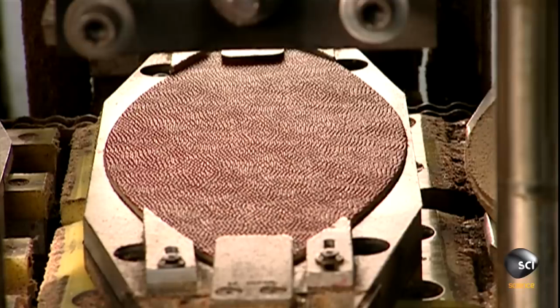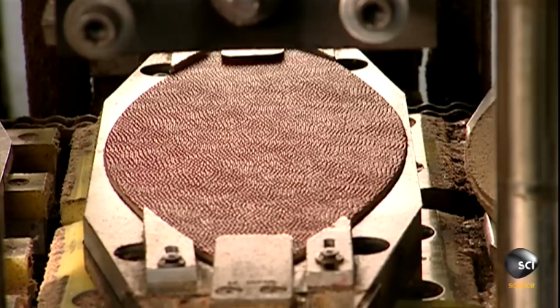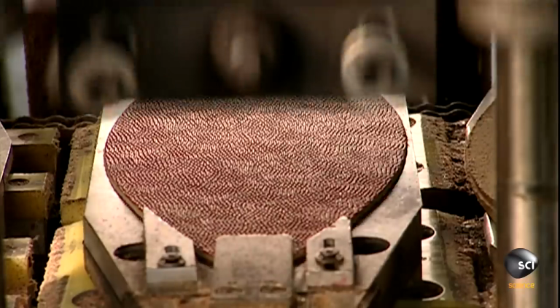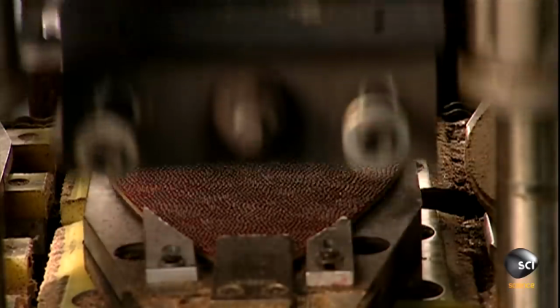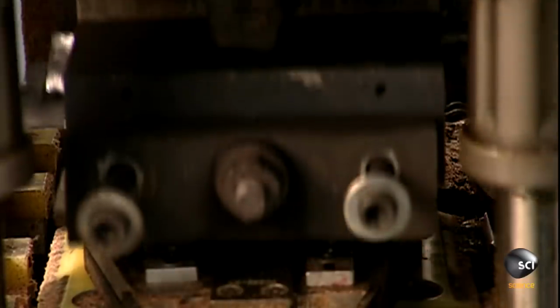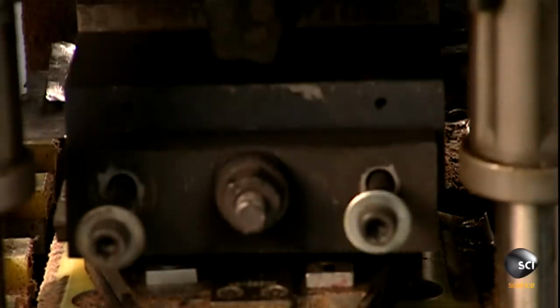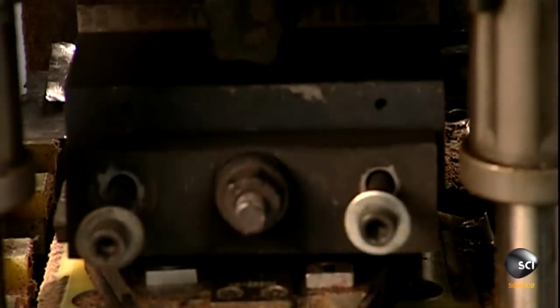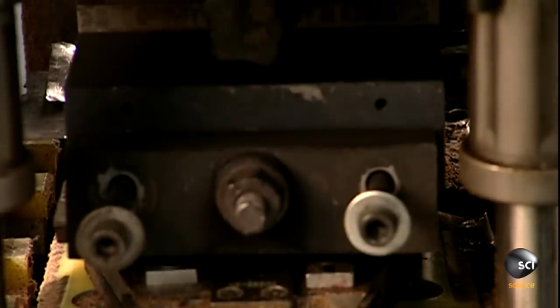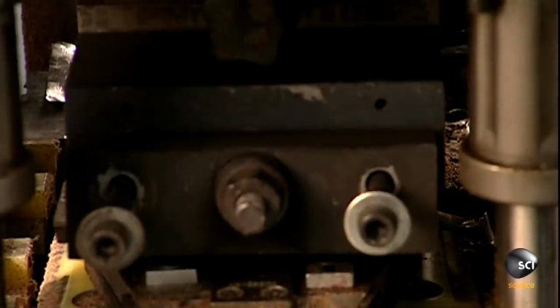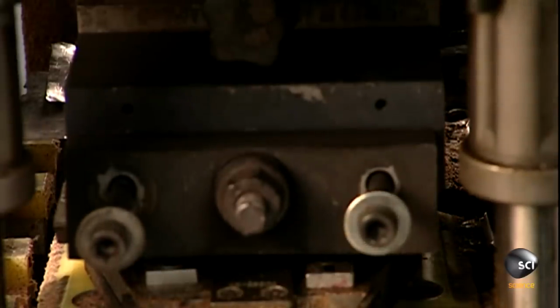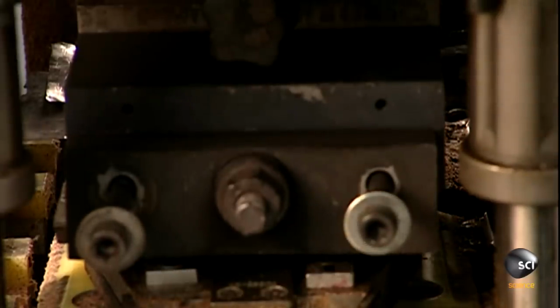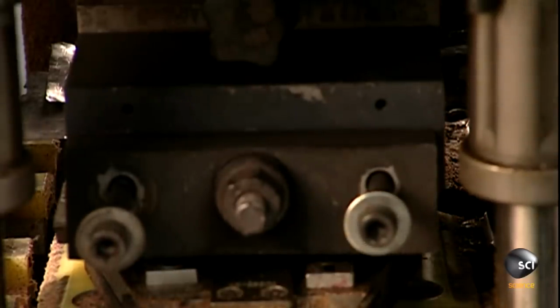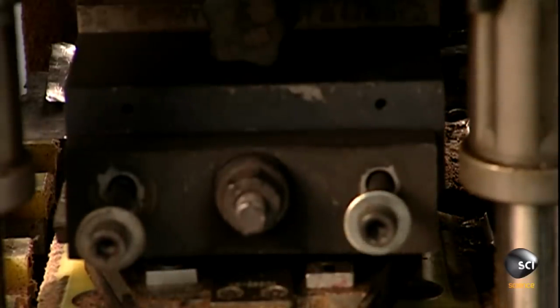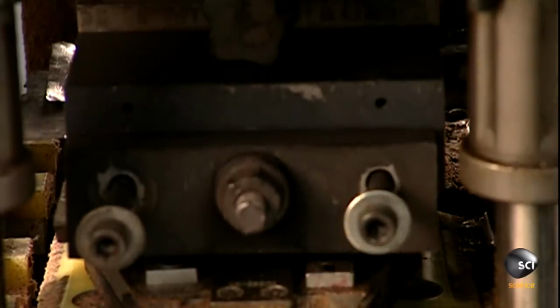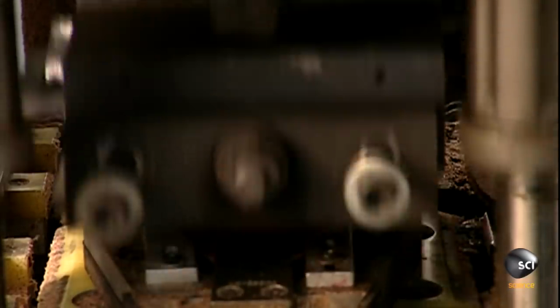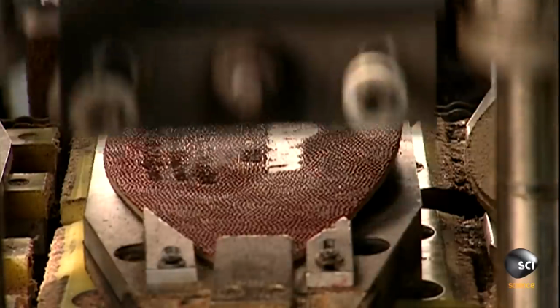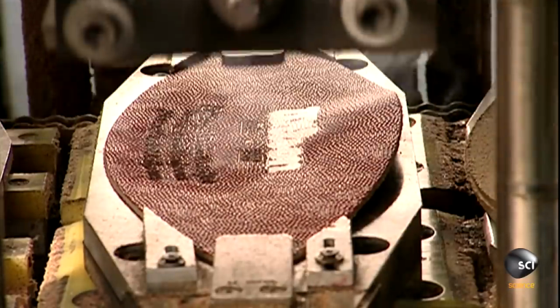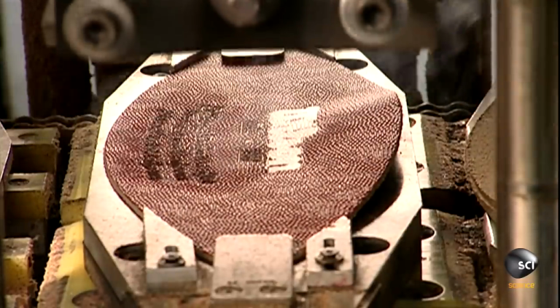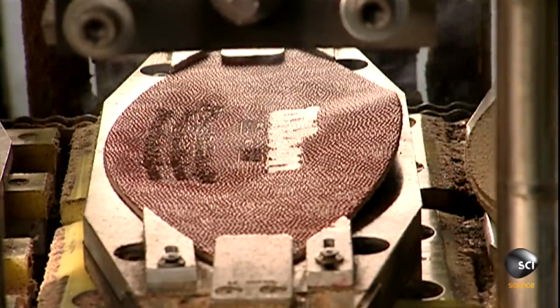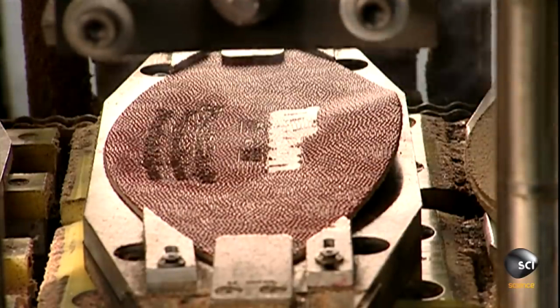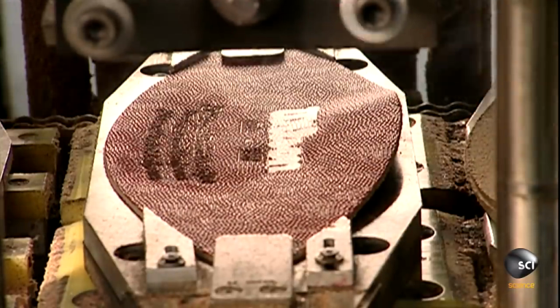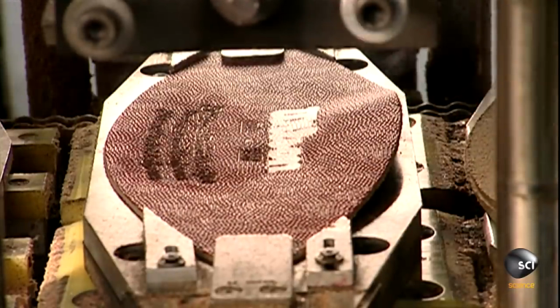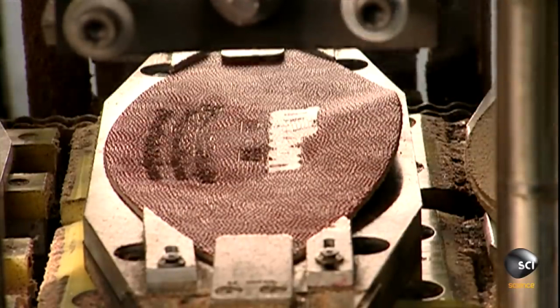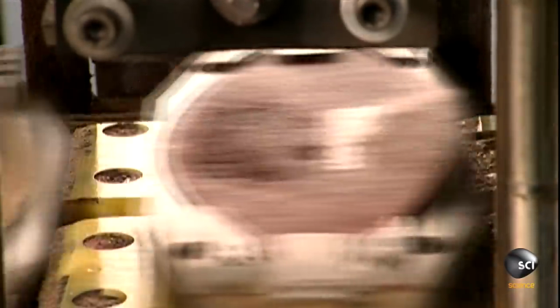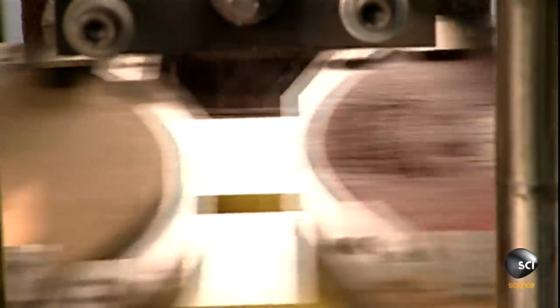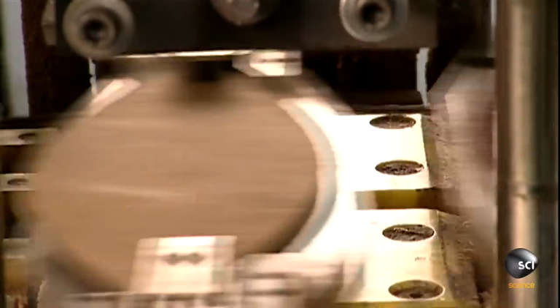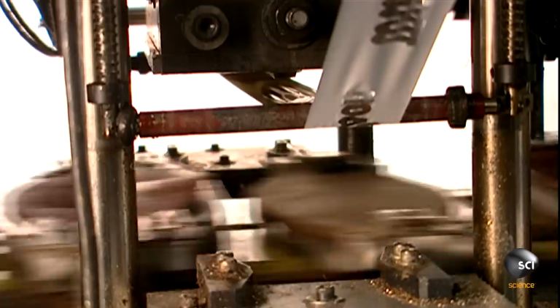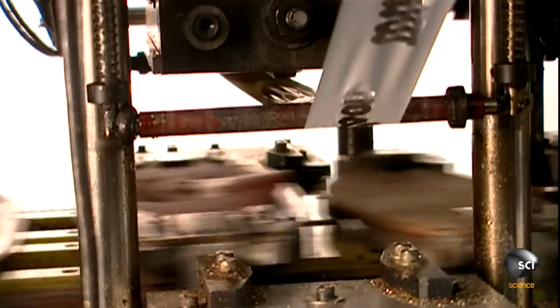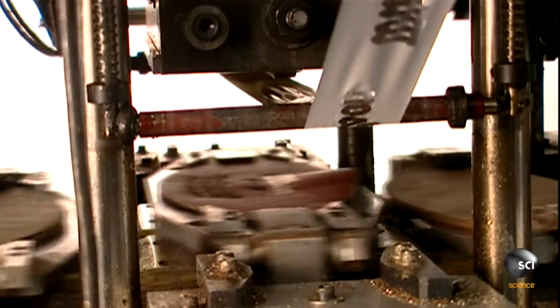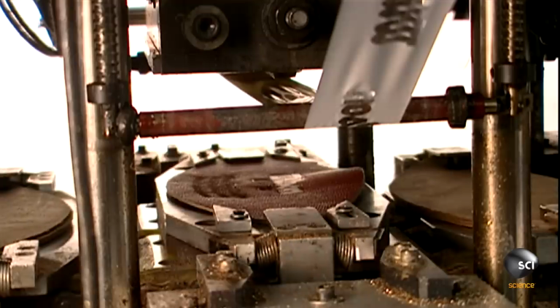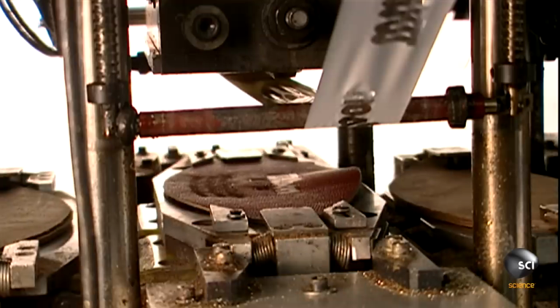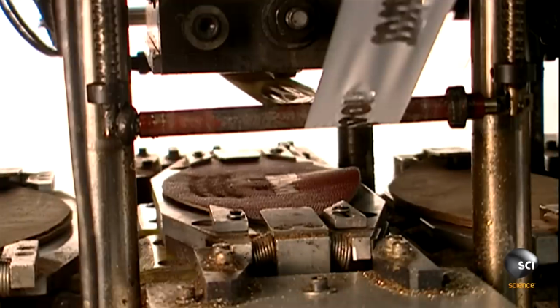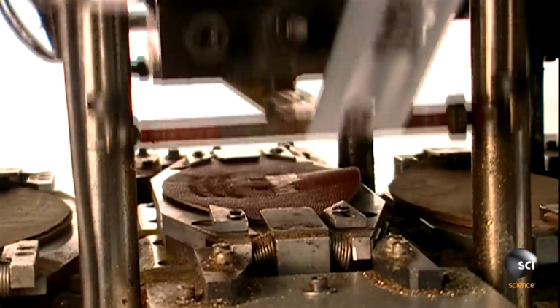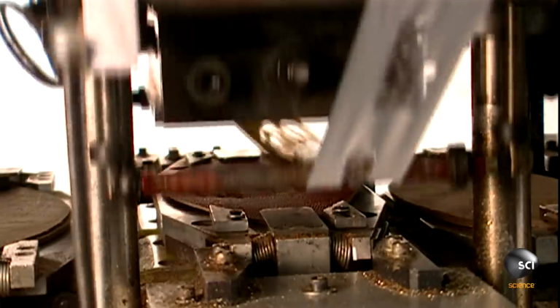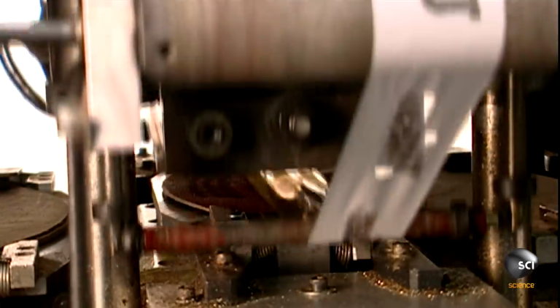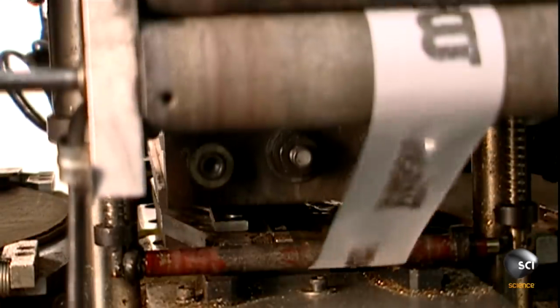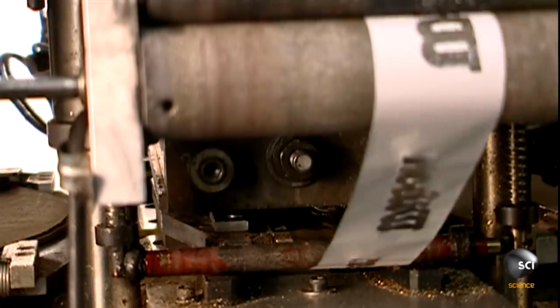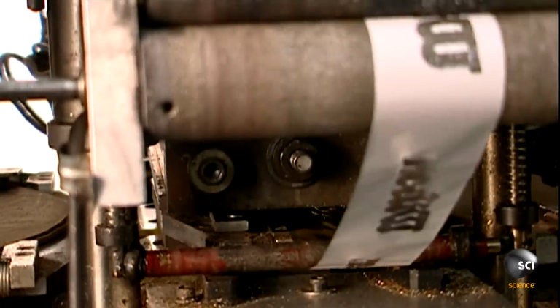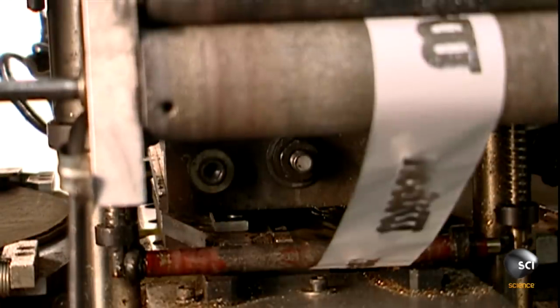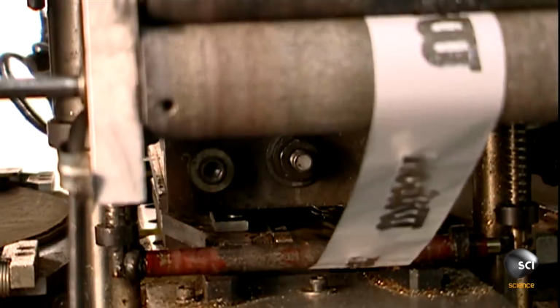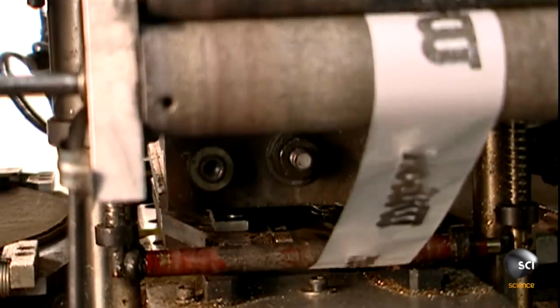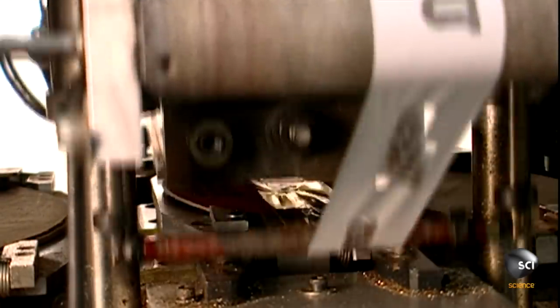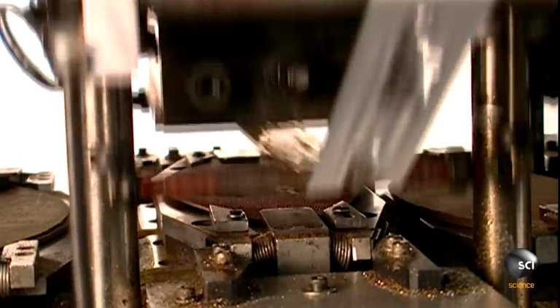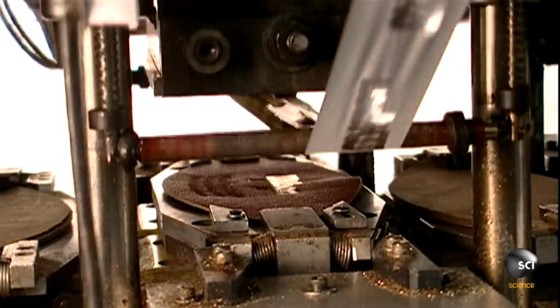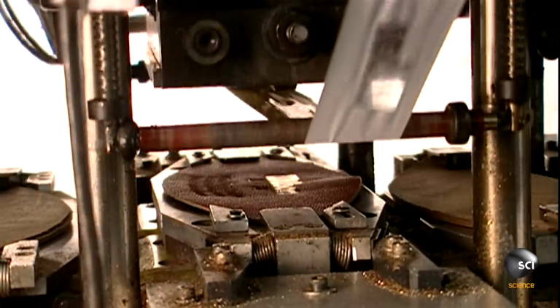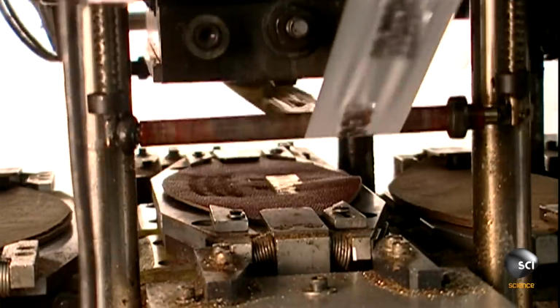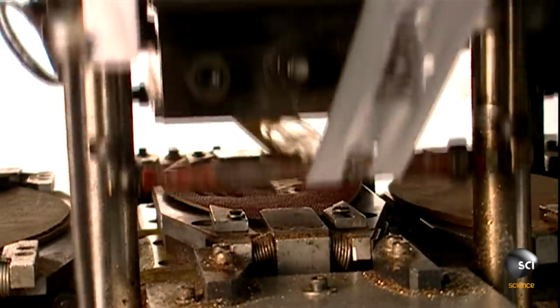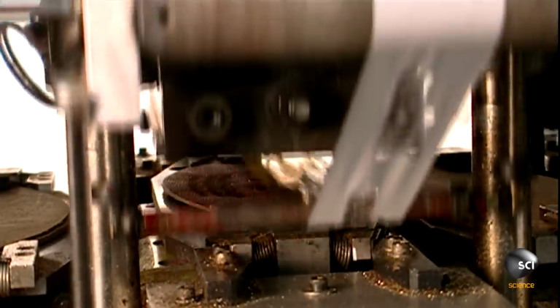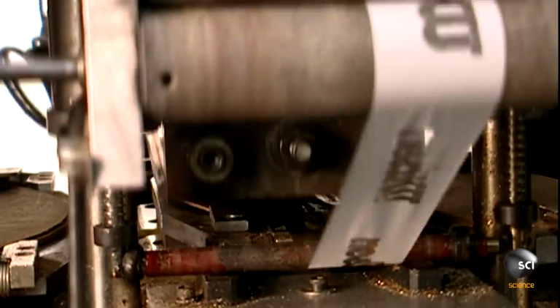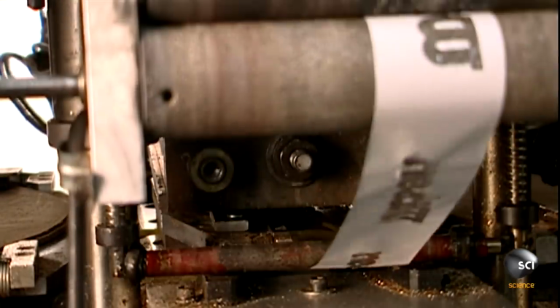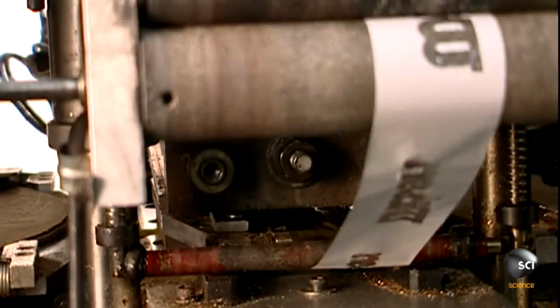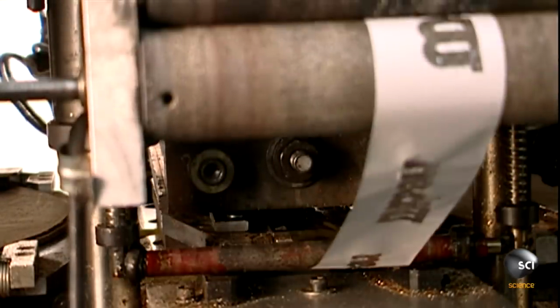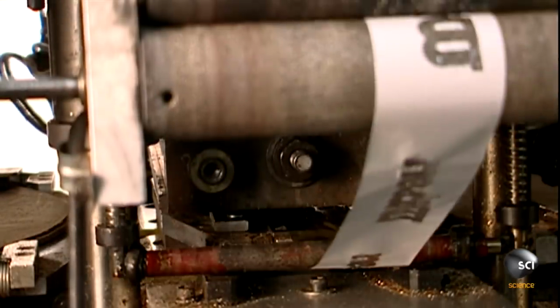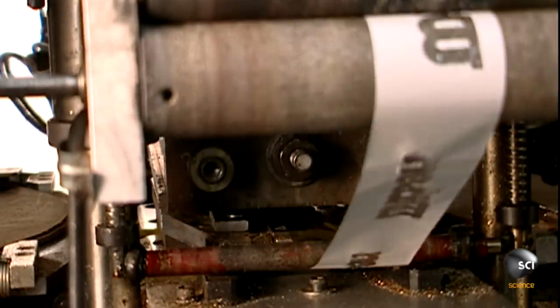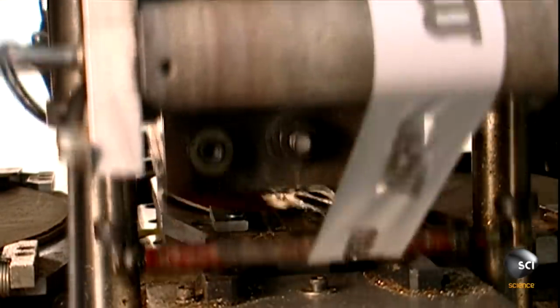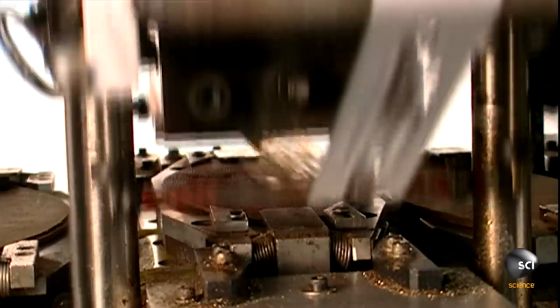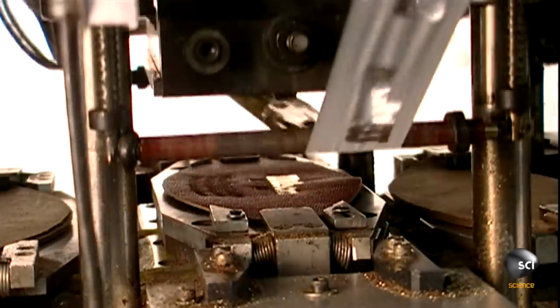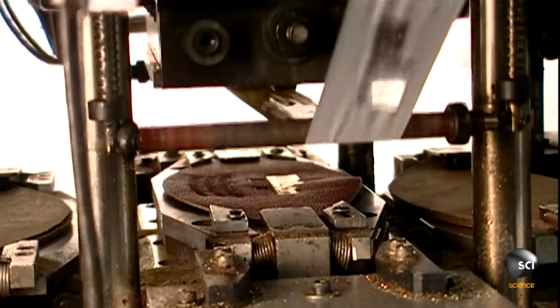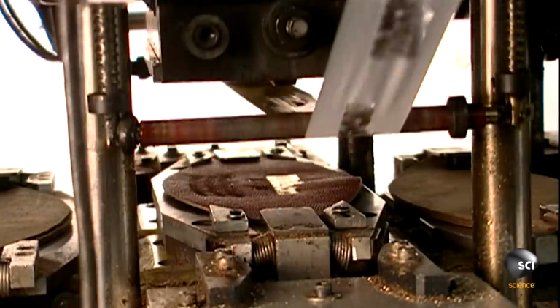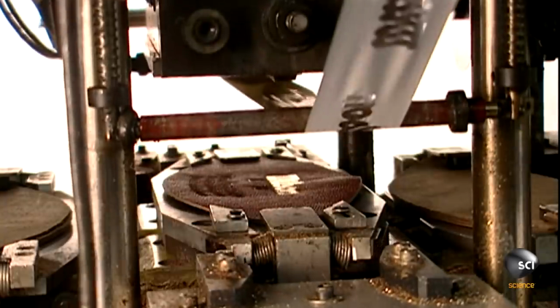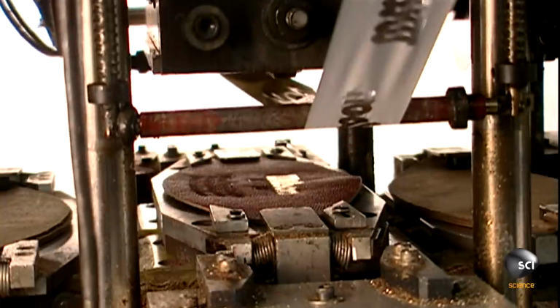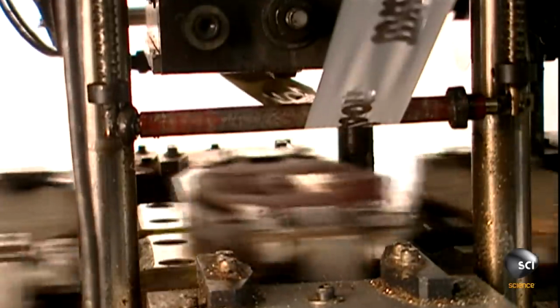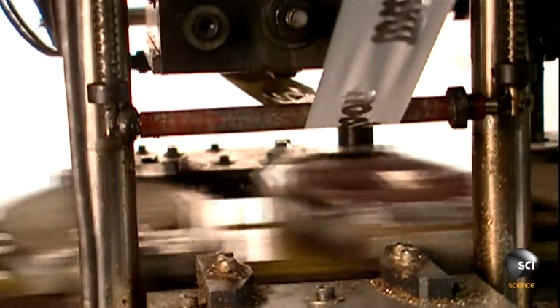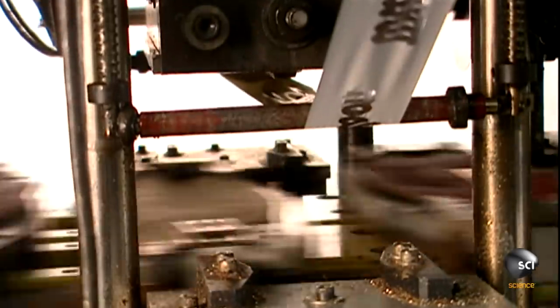A stamping machine then brands the skin with the company logo. They may put other markings elsewhere on the ball, depending on the design of the model they're making.